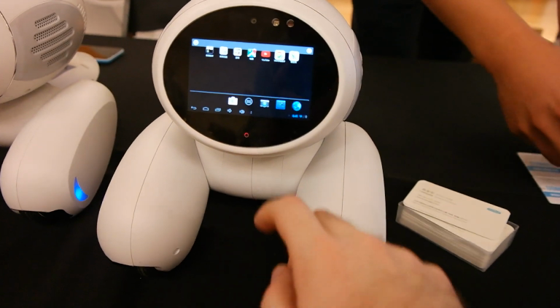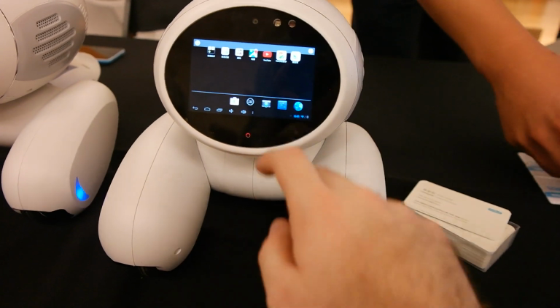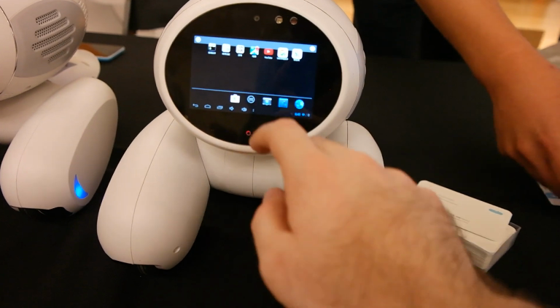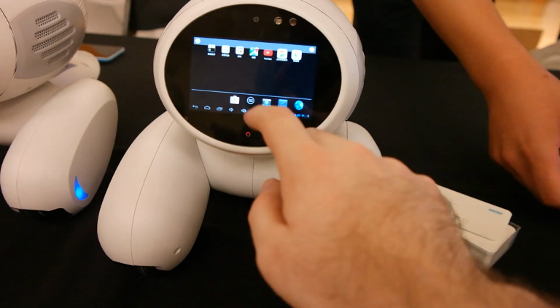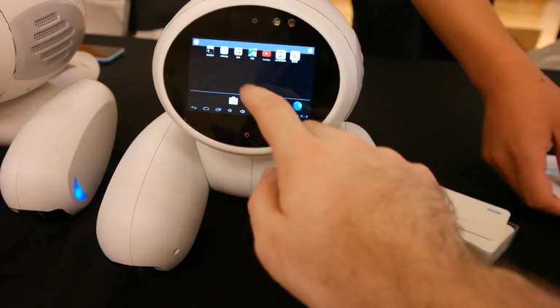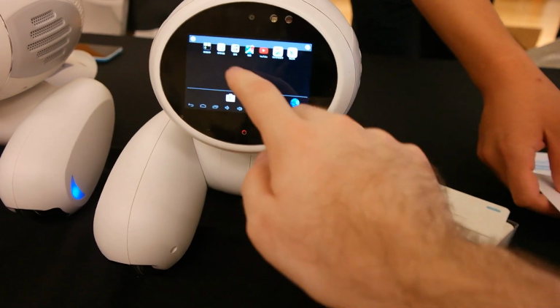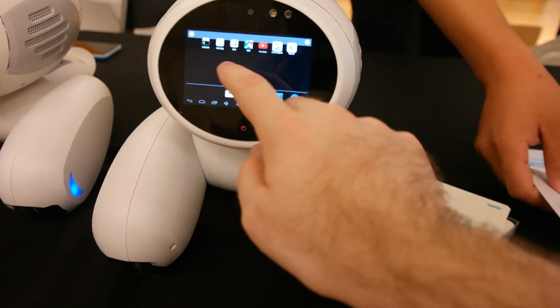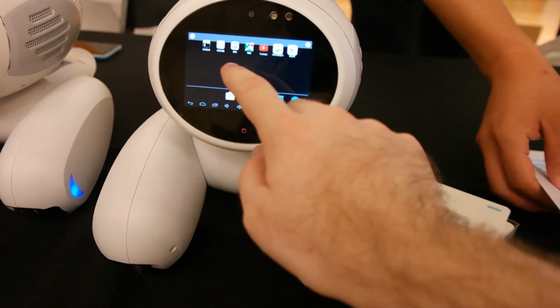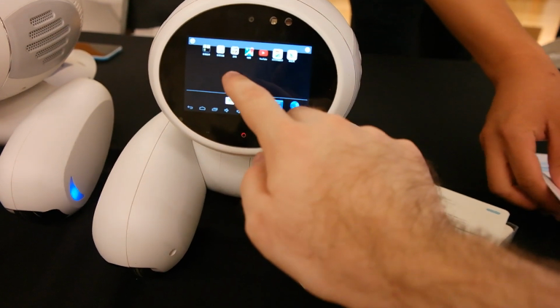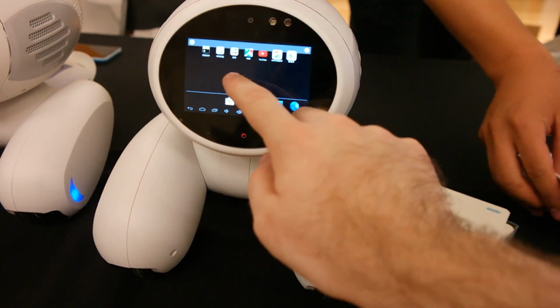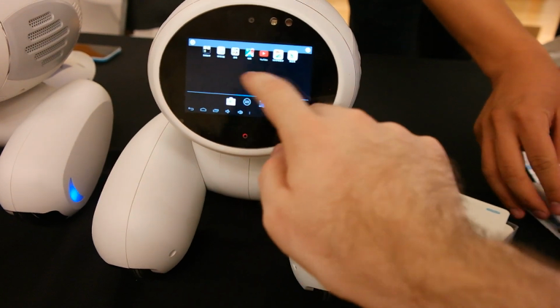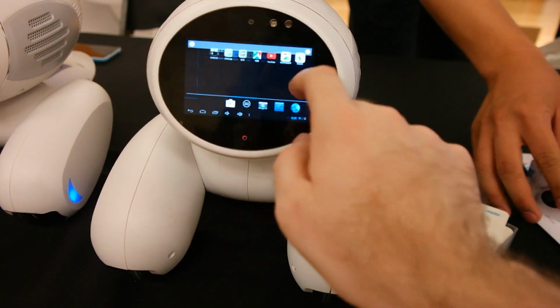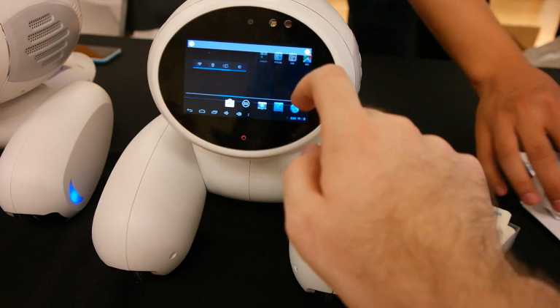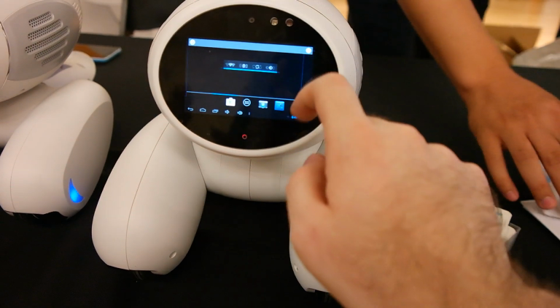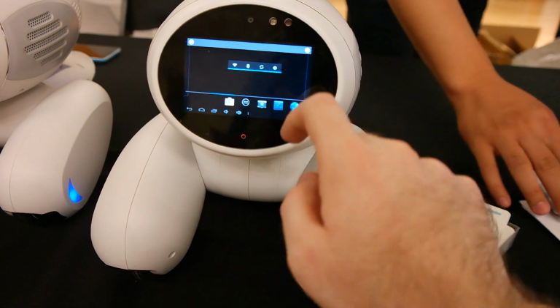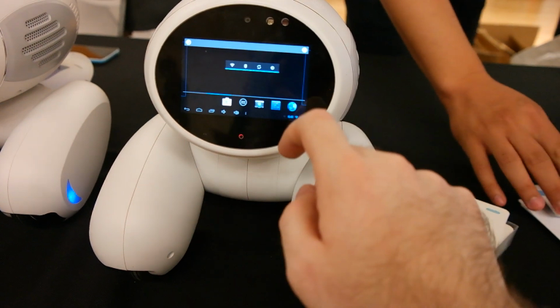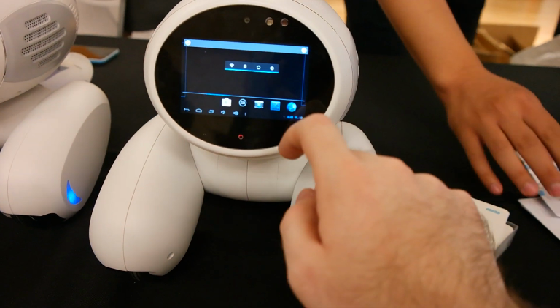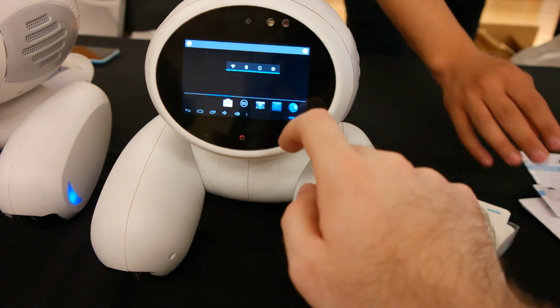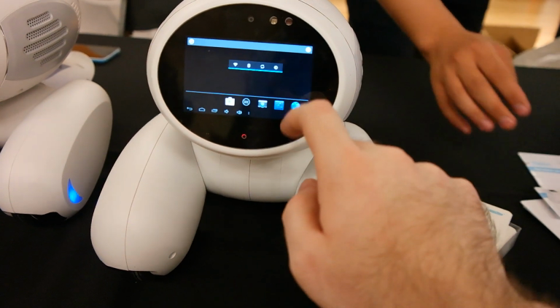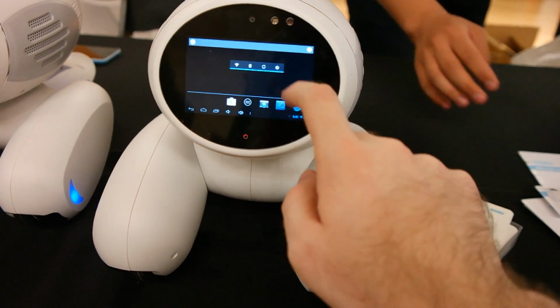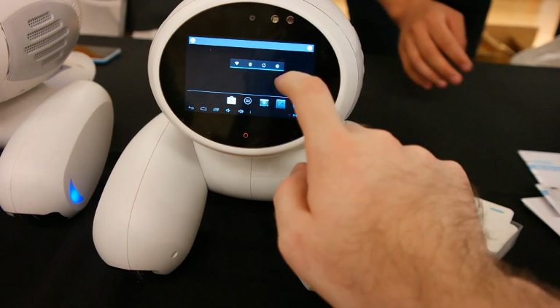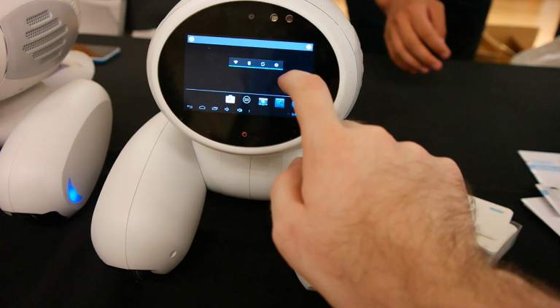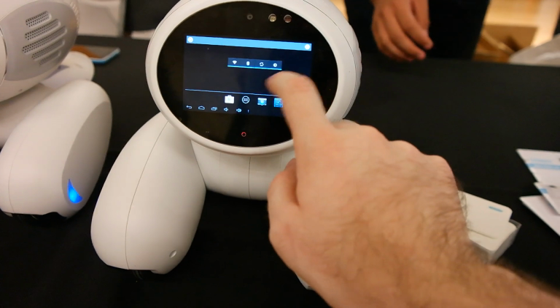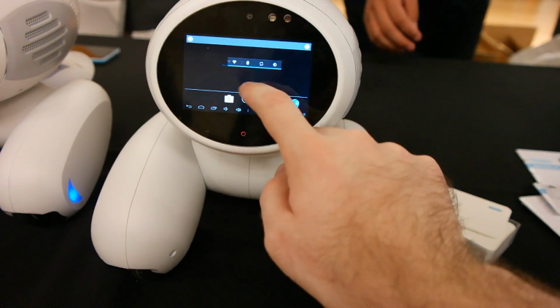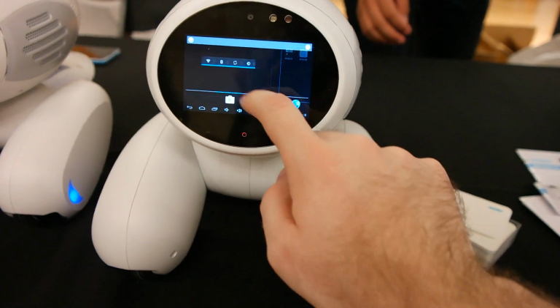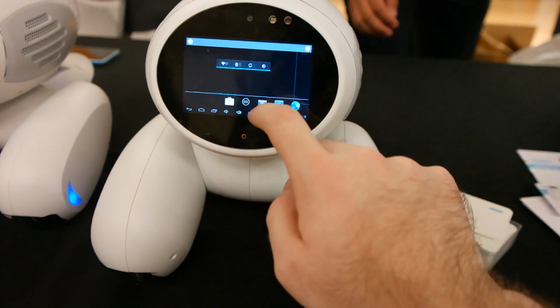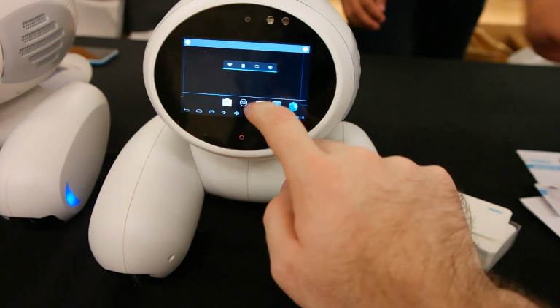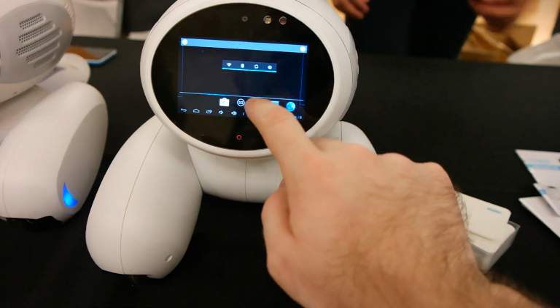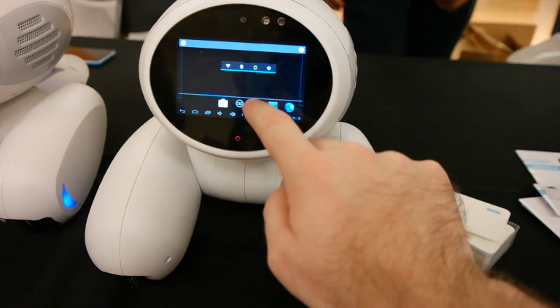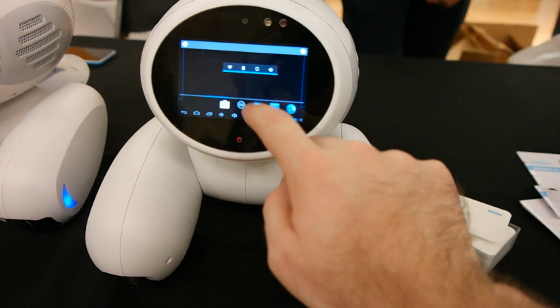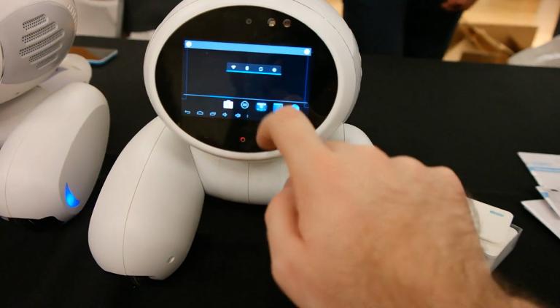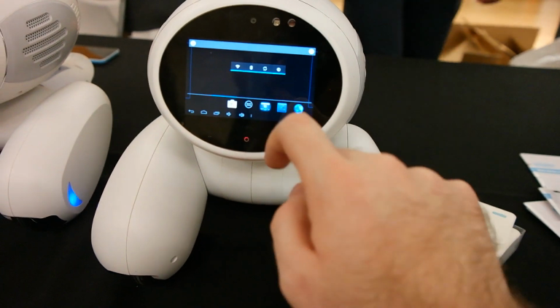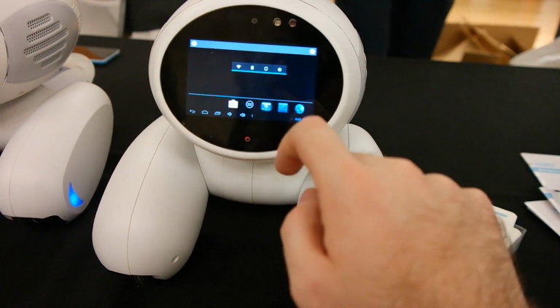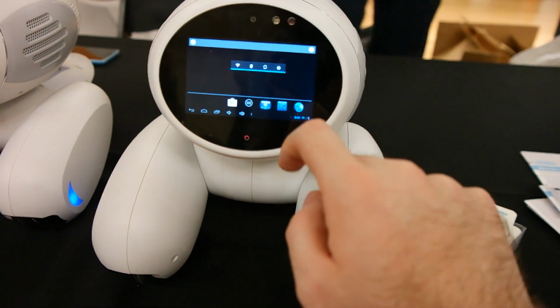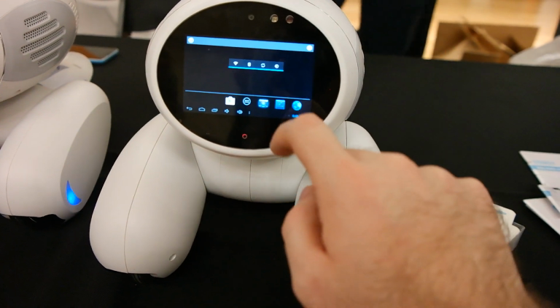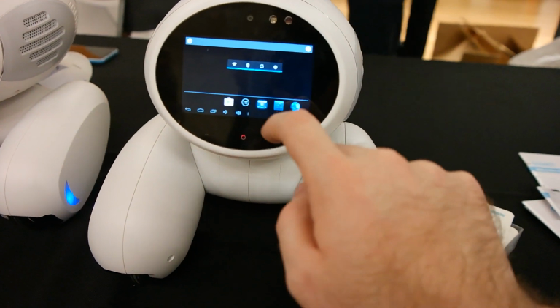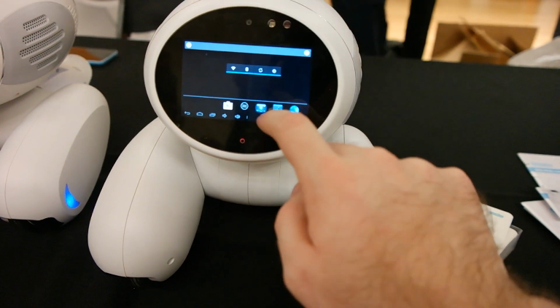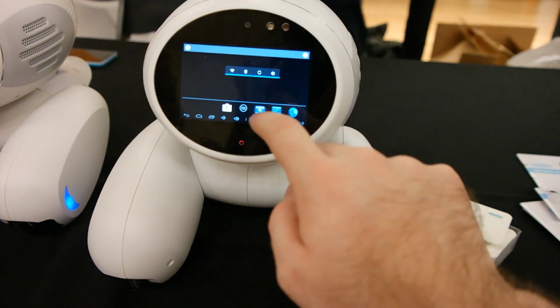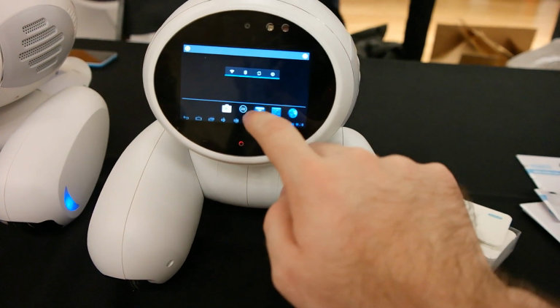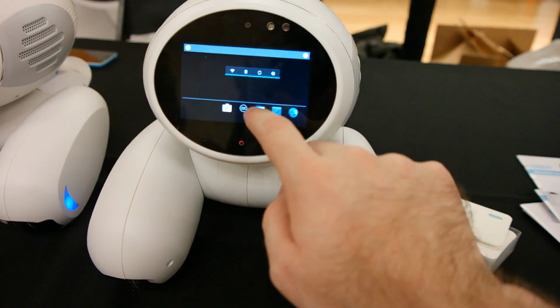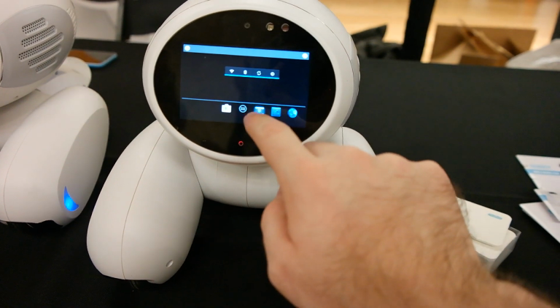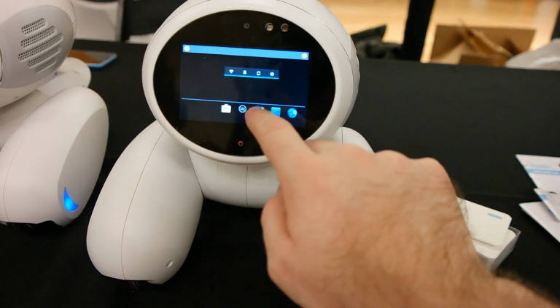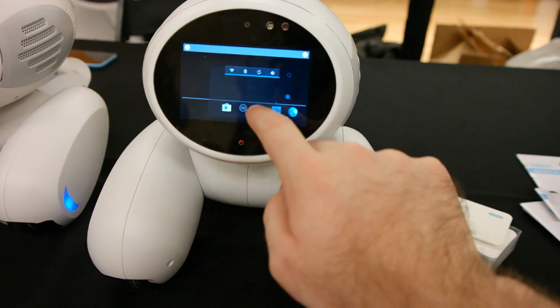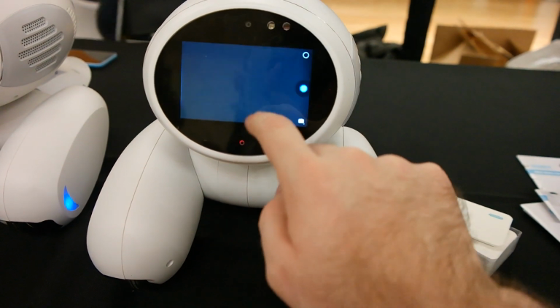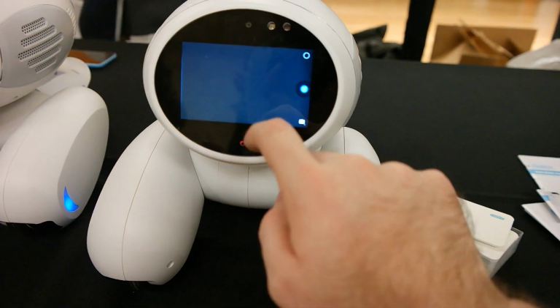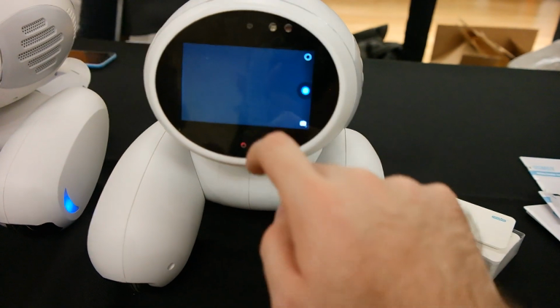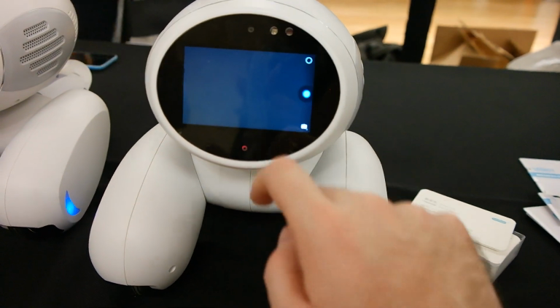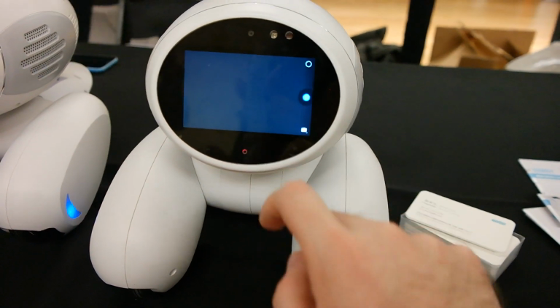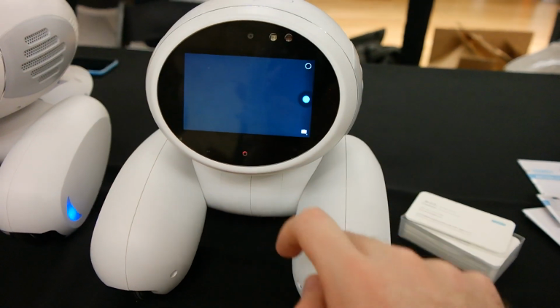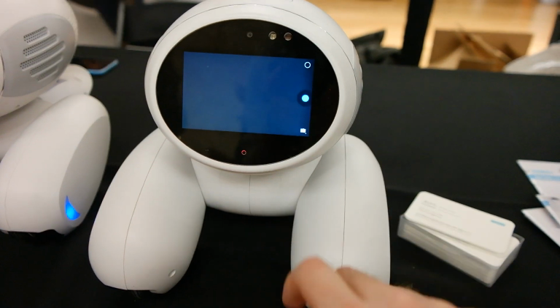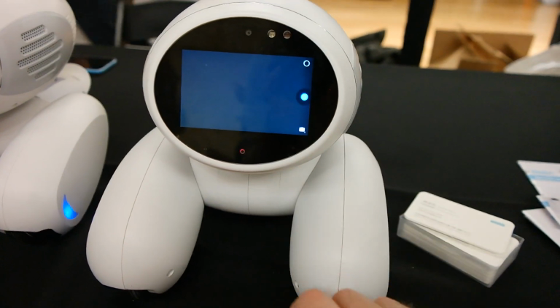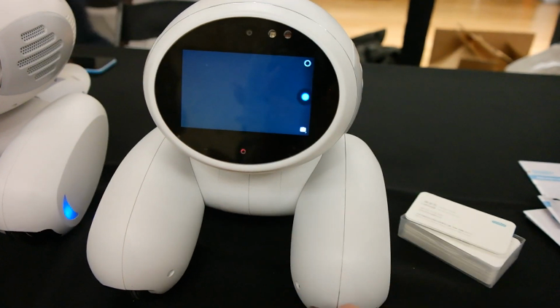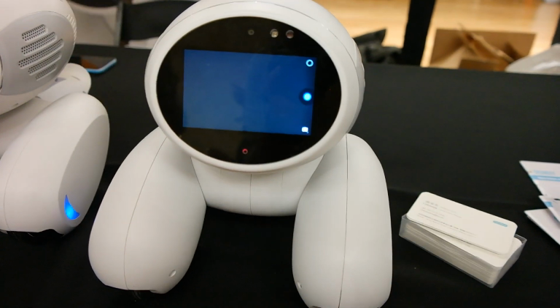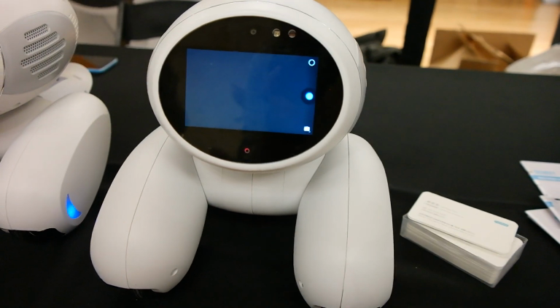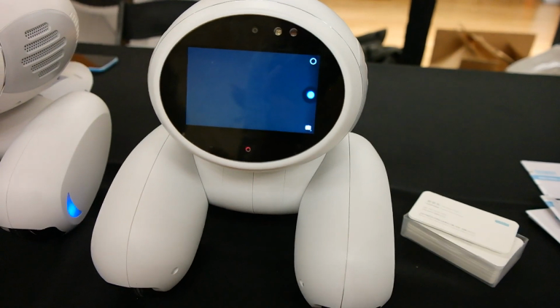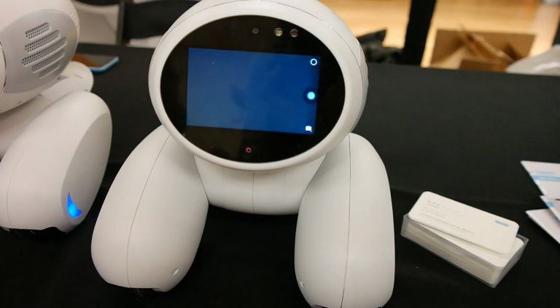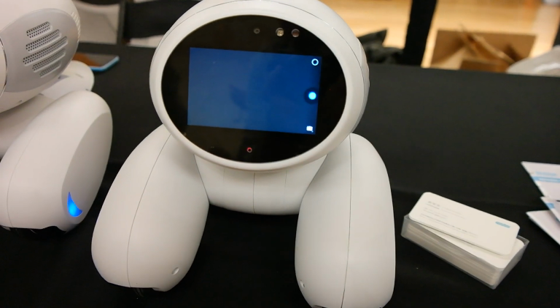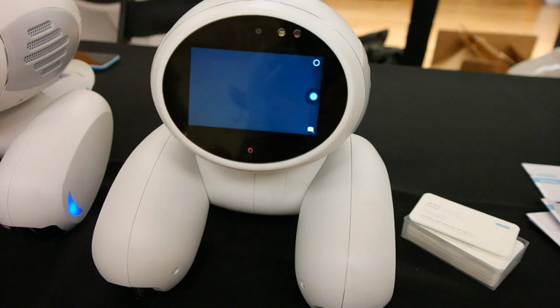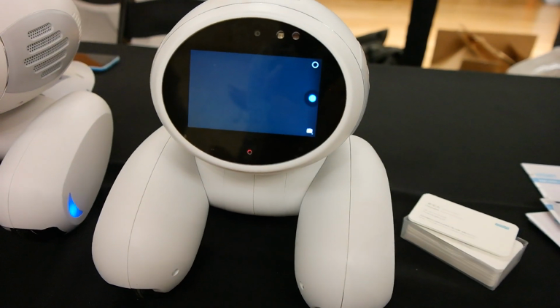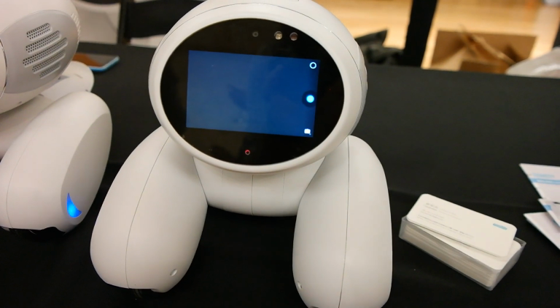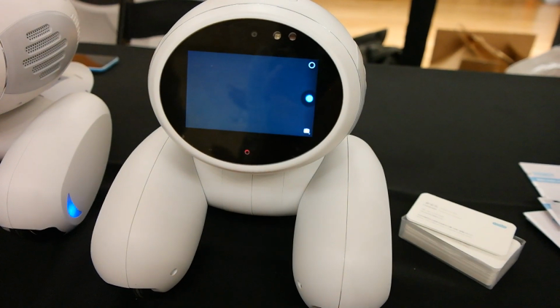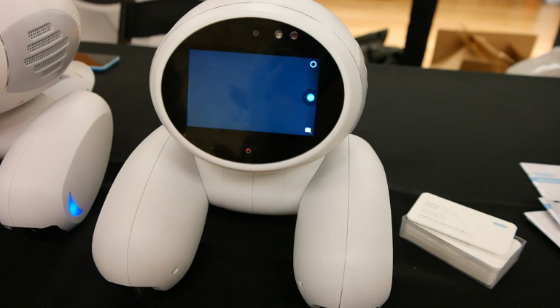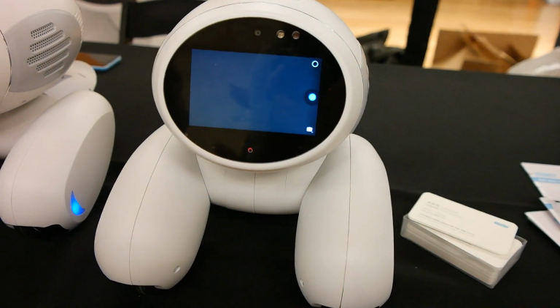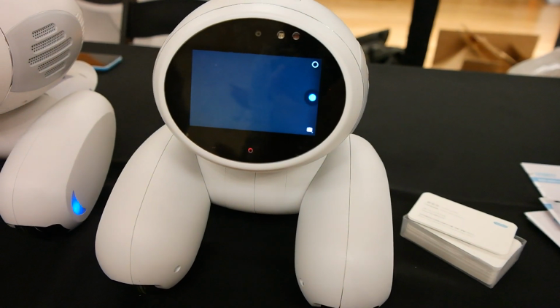So, Google Maps, your email — if you want to take a picture, you can do that too.